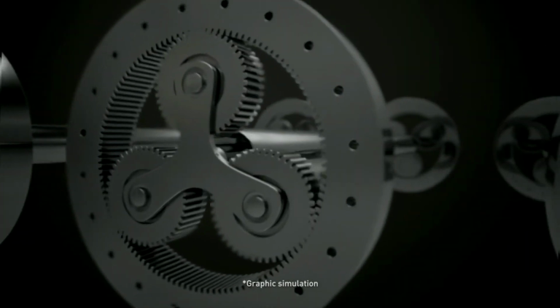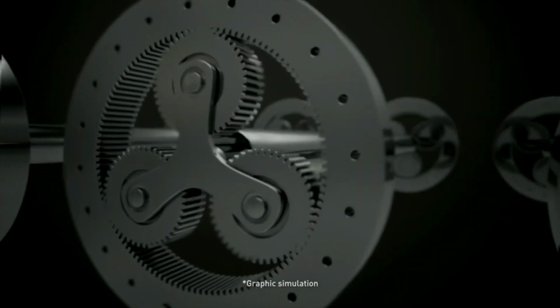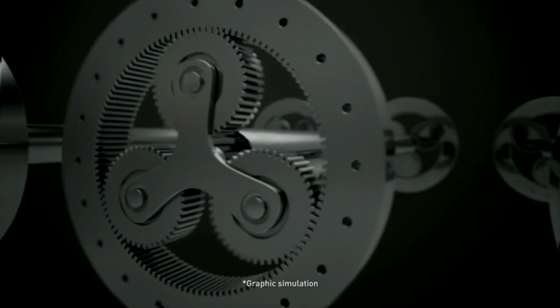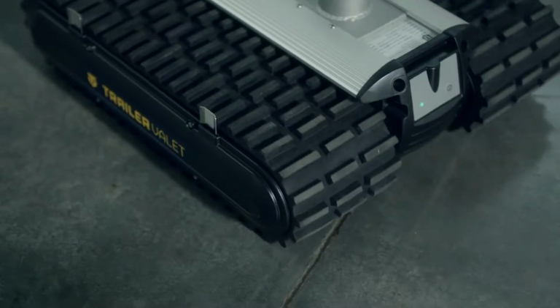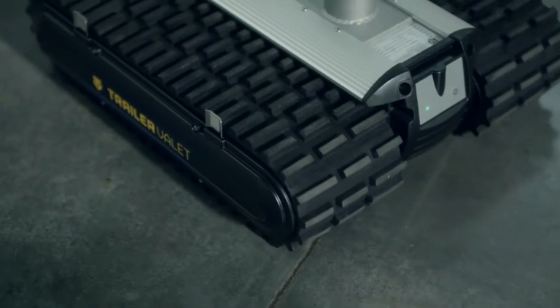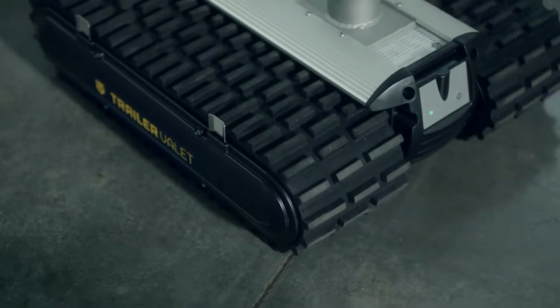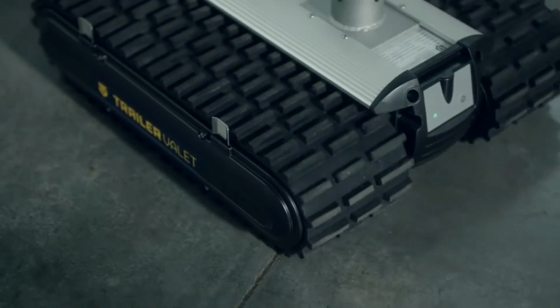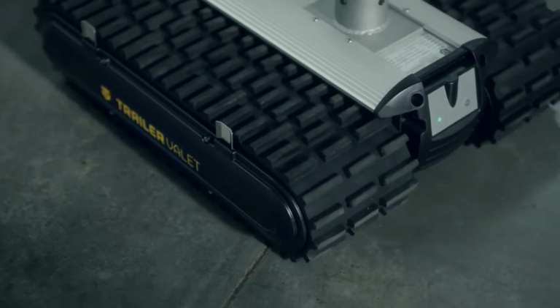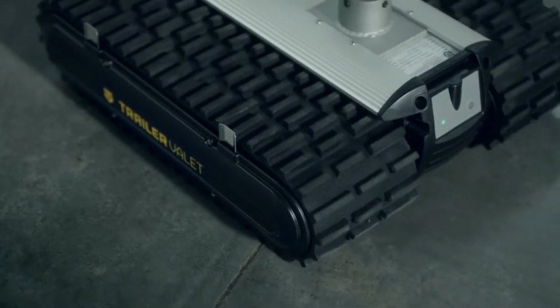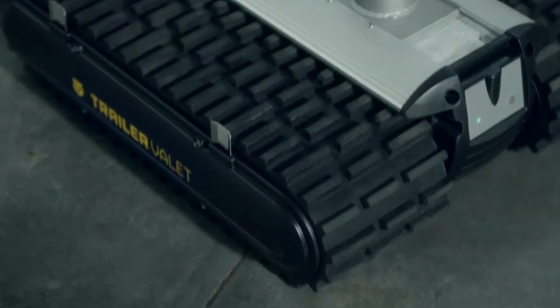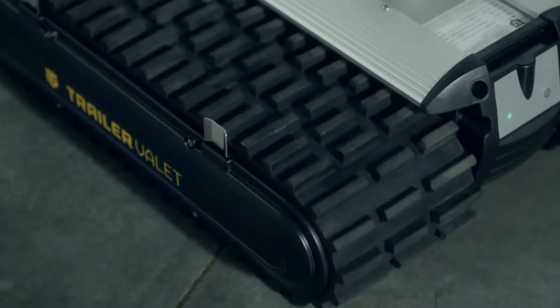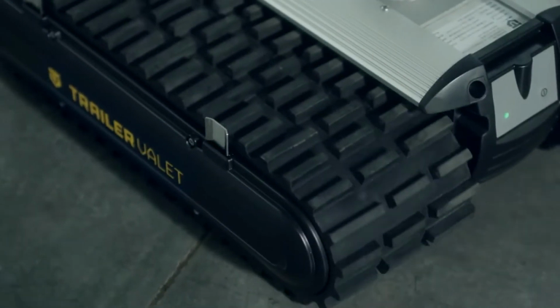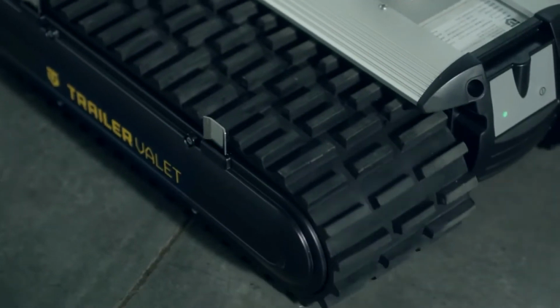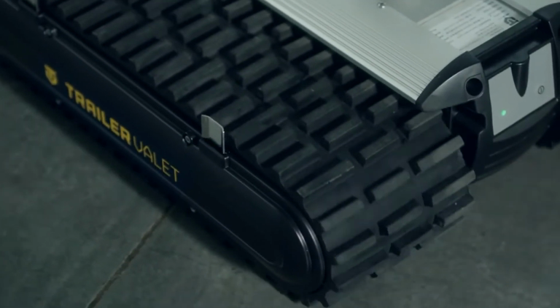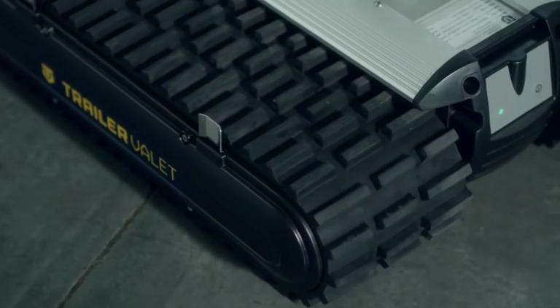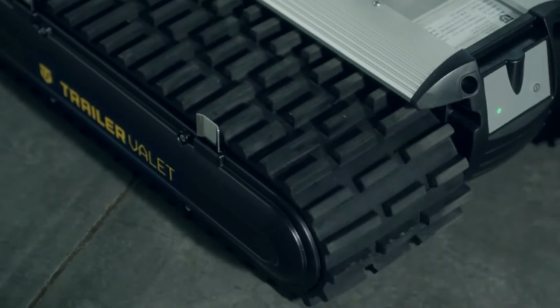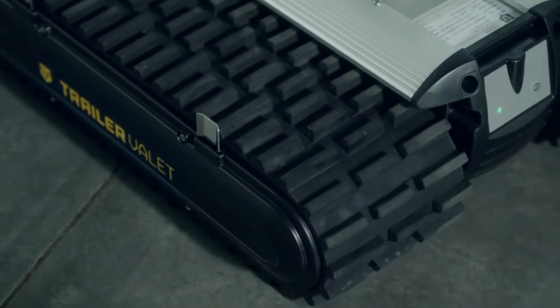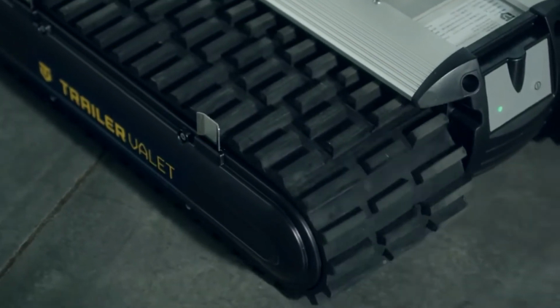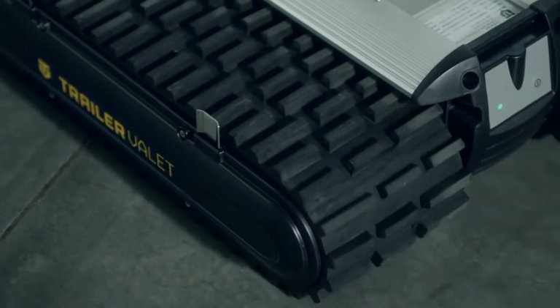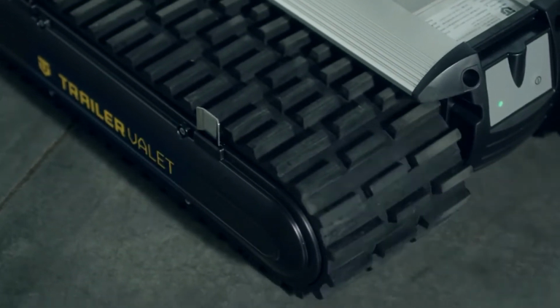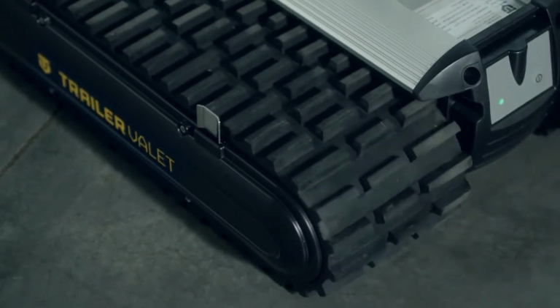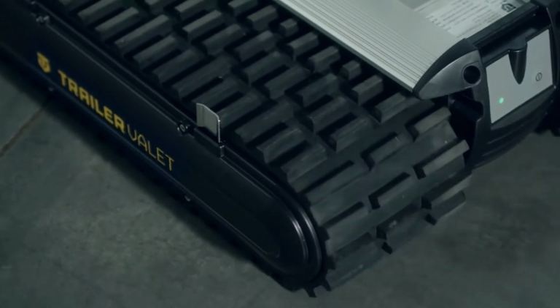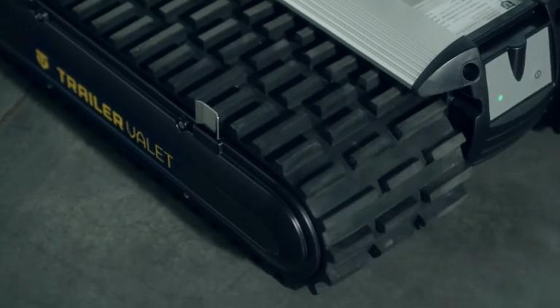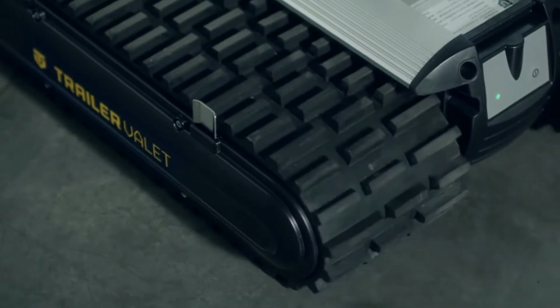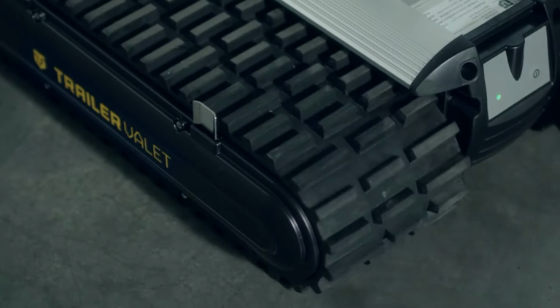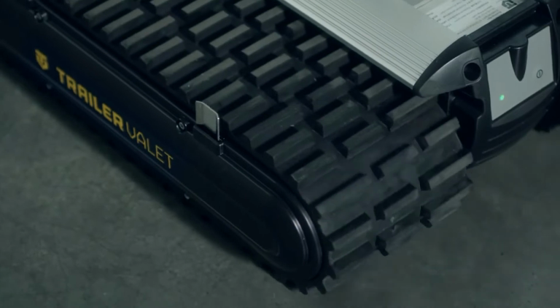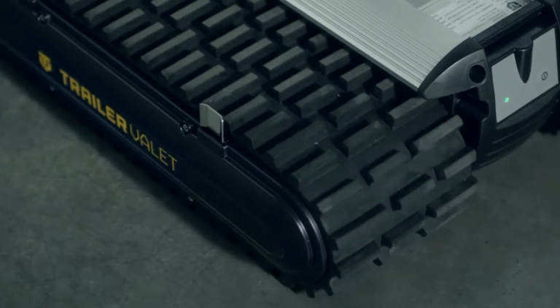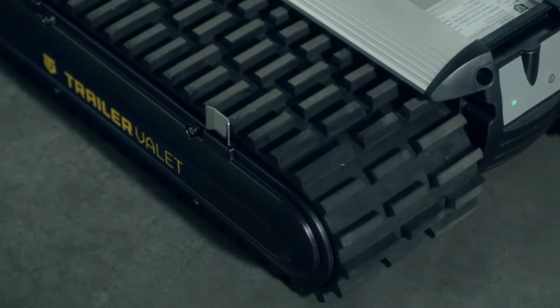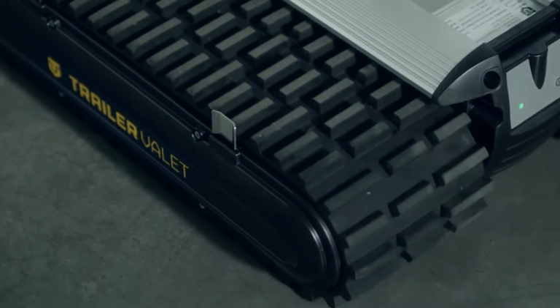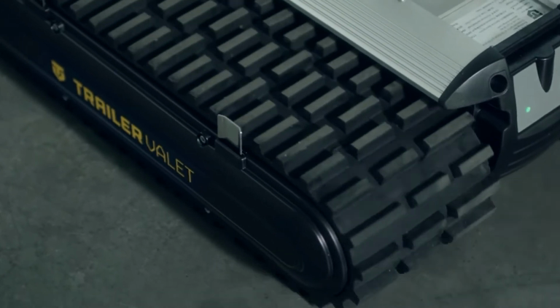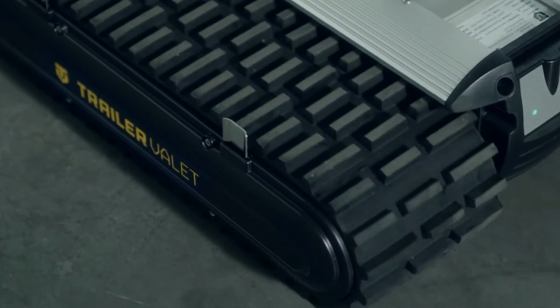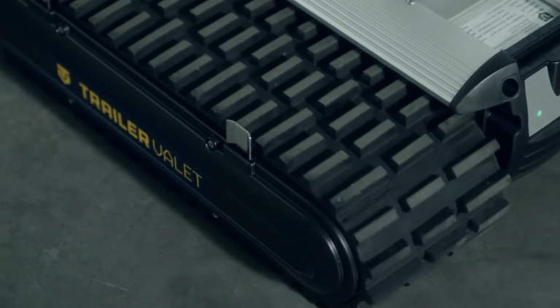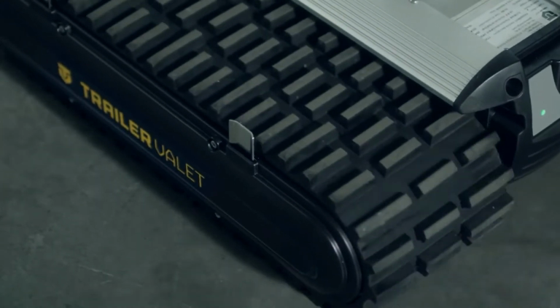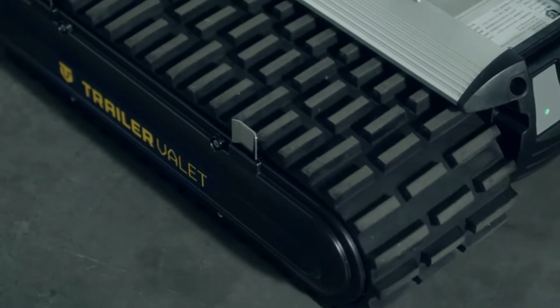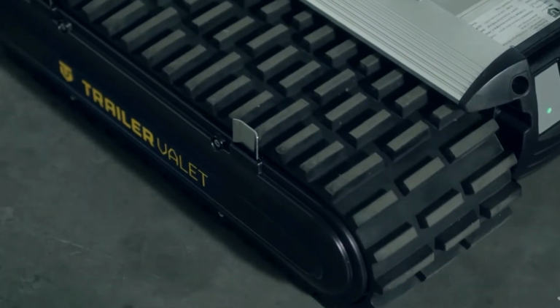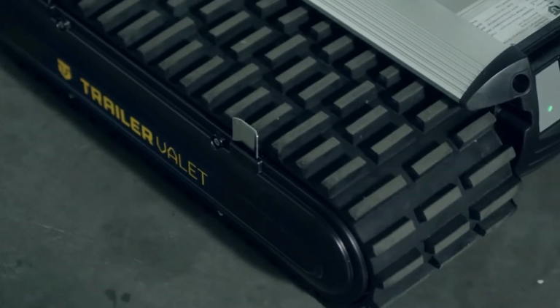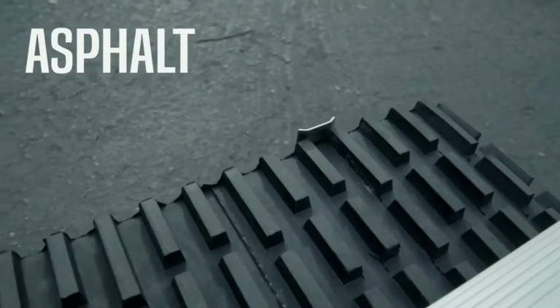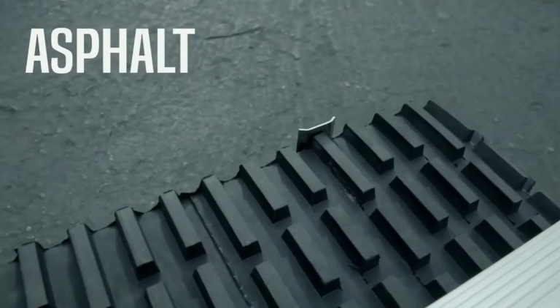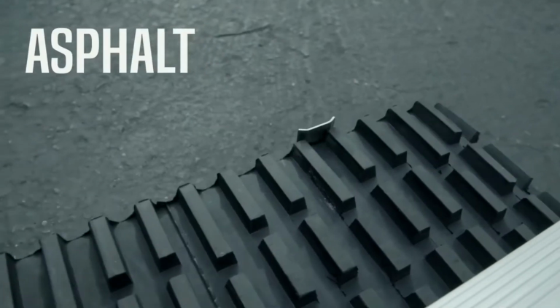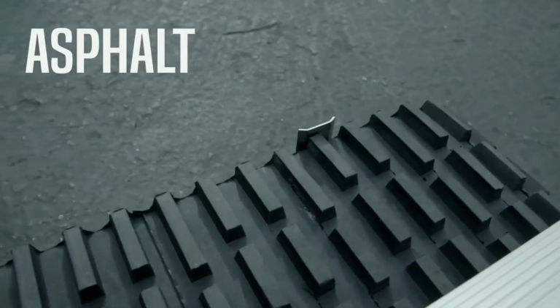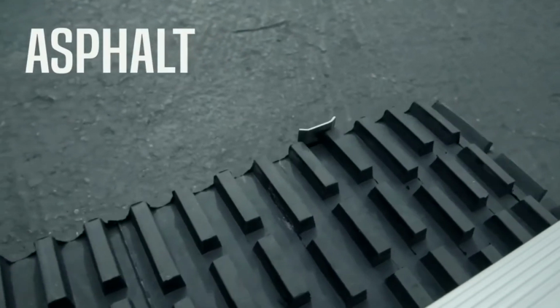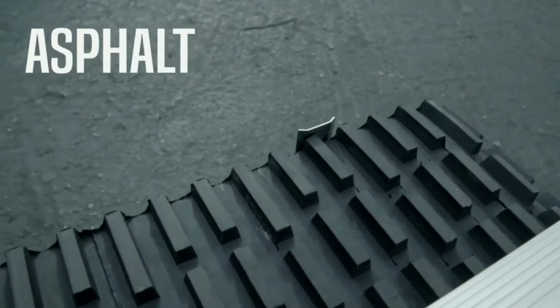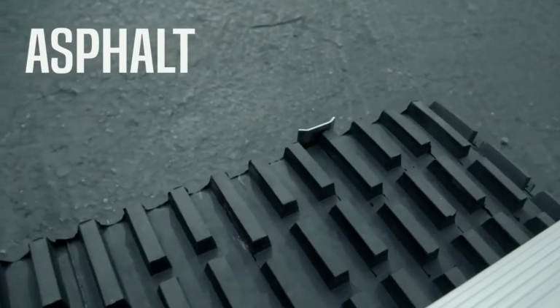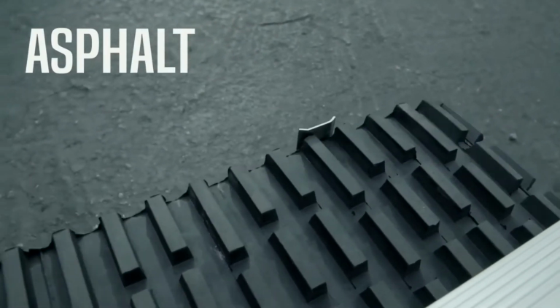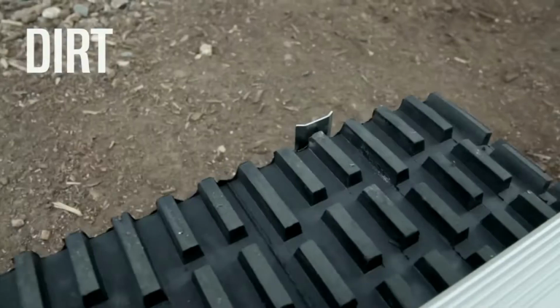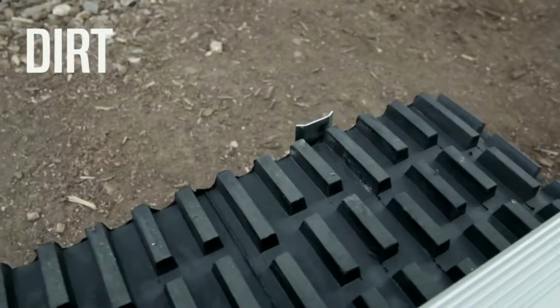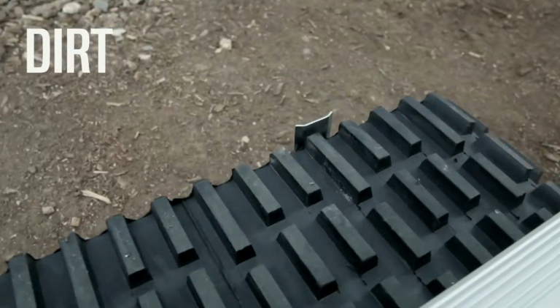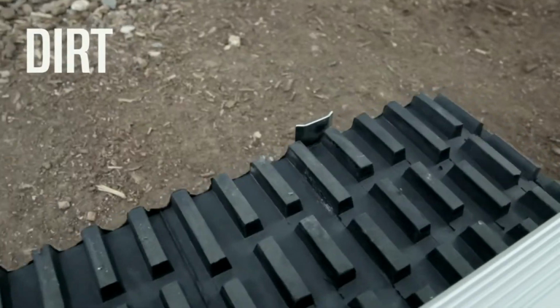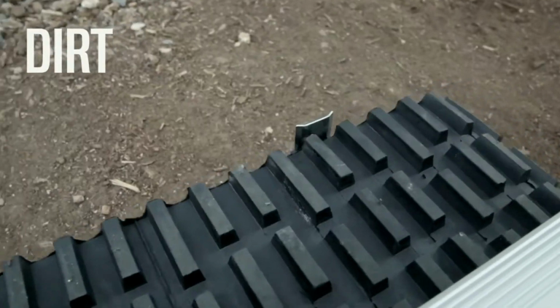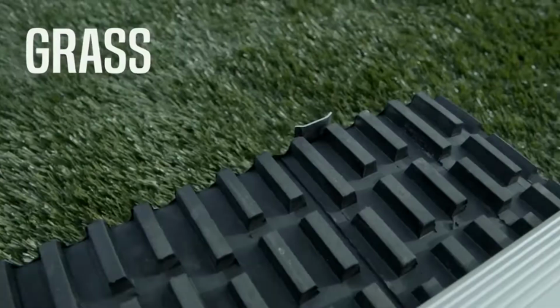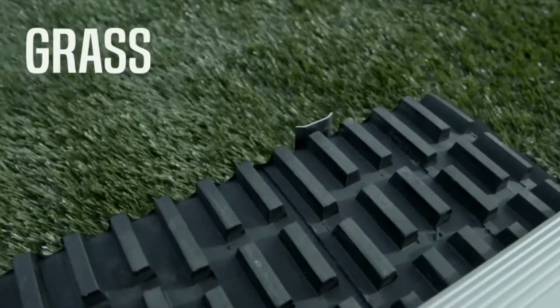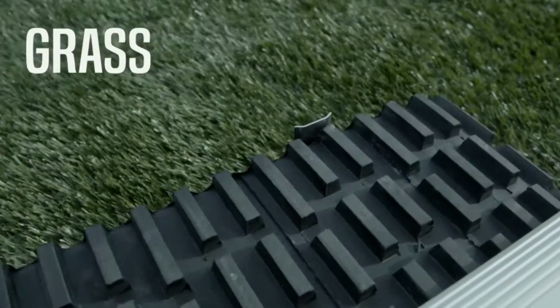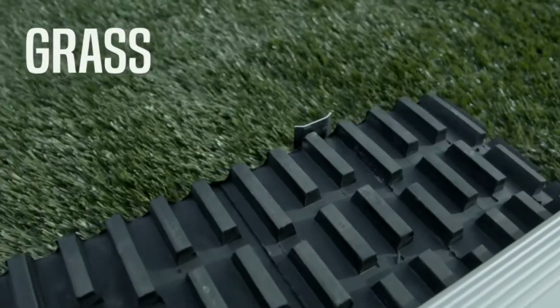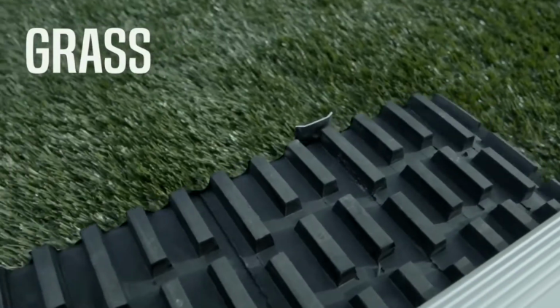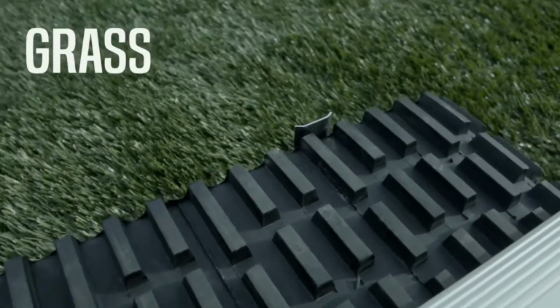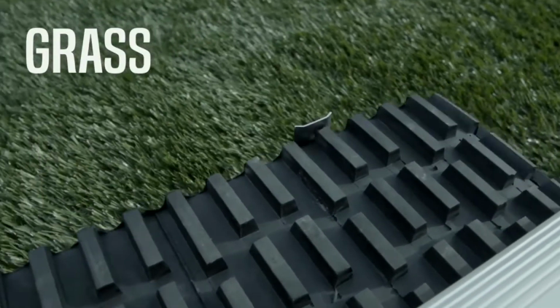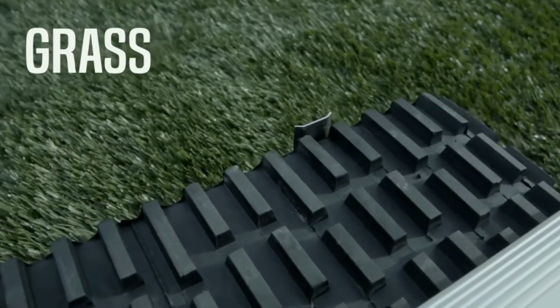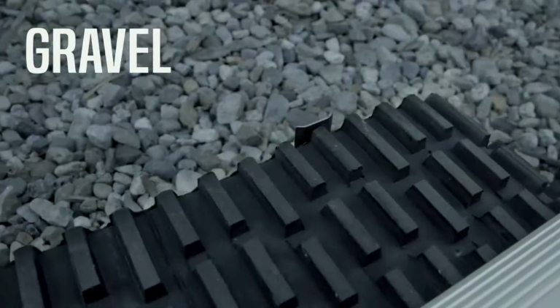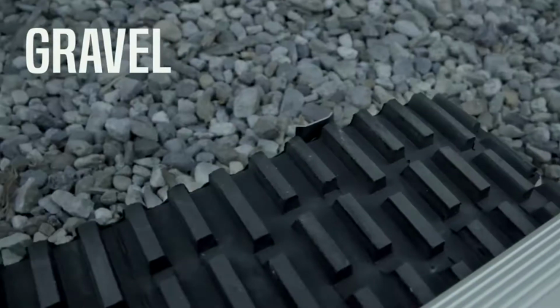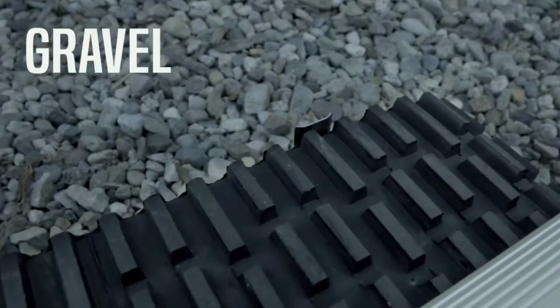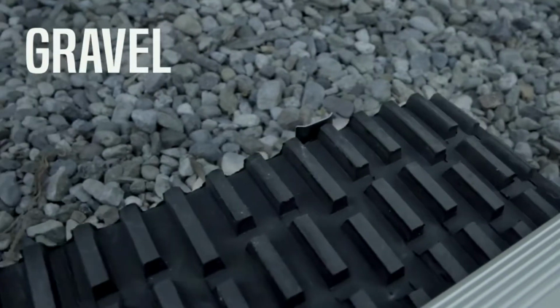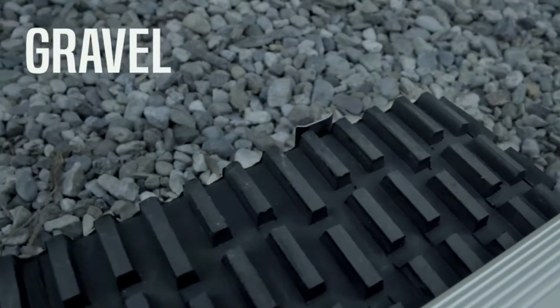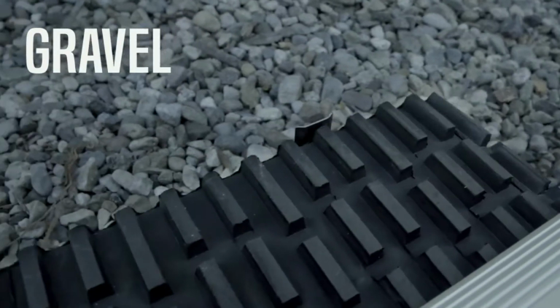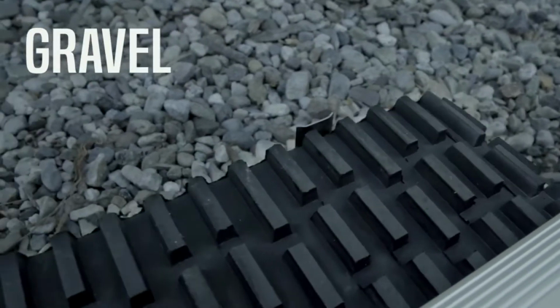Heavy-duty caterpillar treads allow you to traverse all kinds of terrain, including asphalt, dirt, grass, and even gravel.